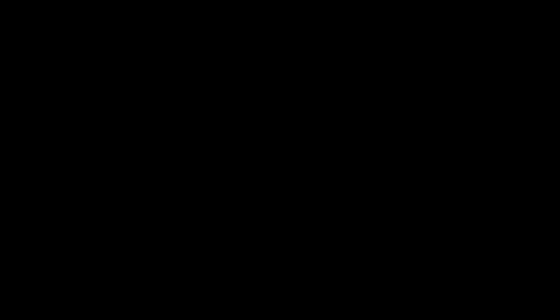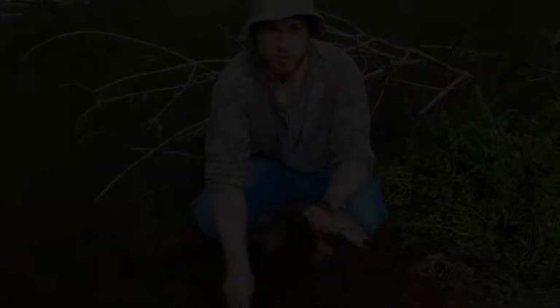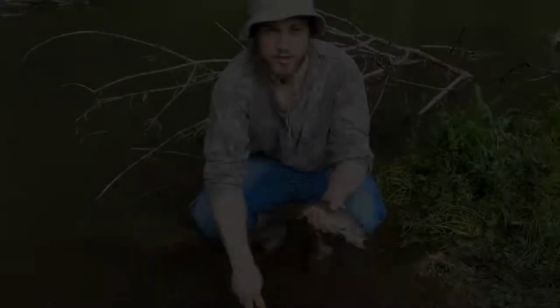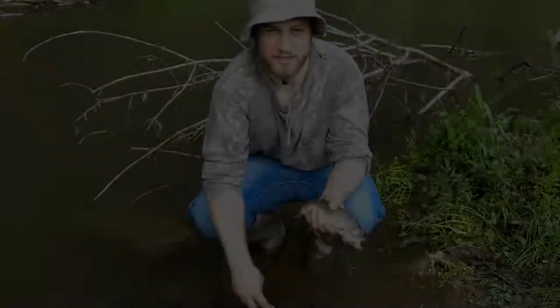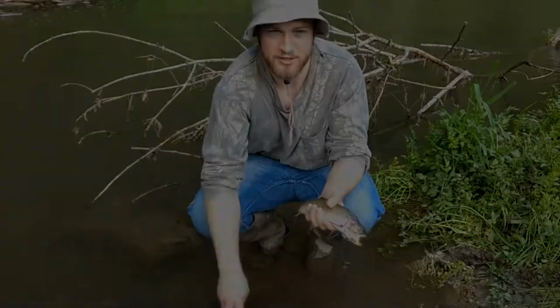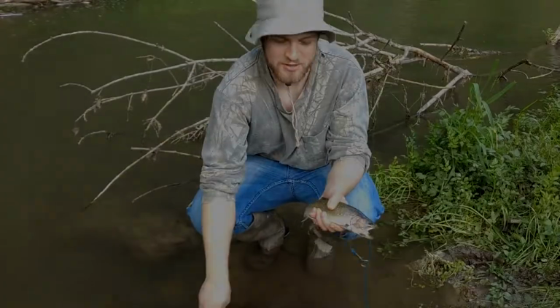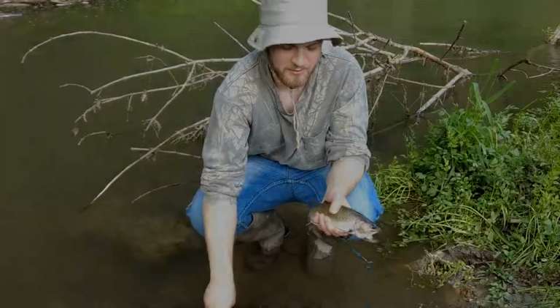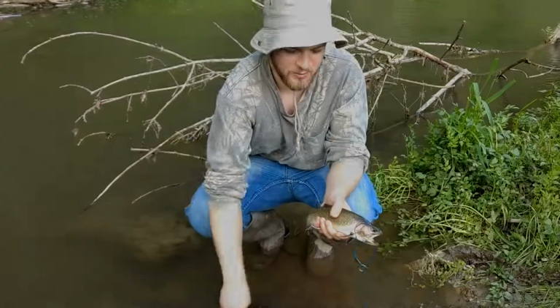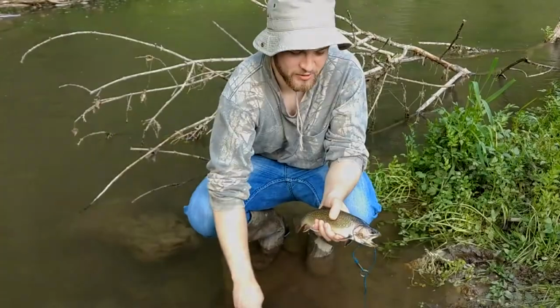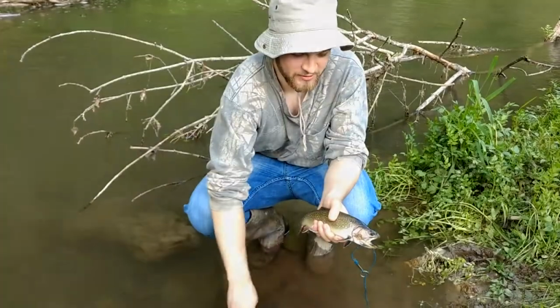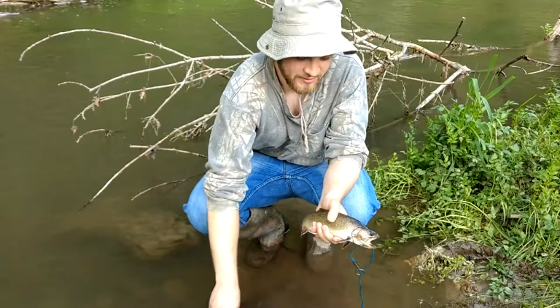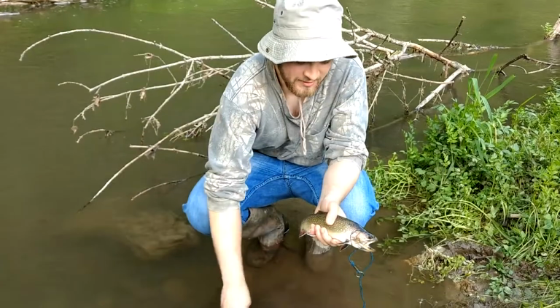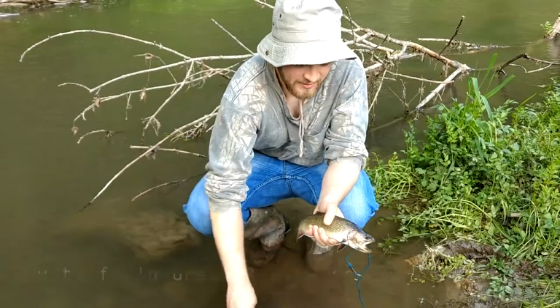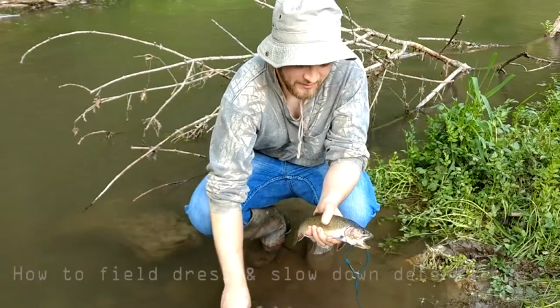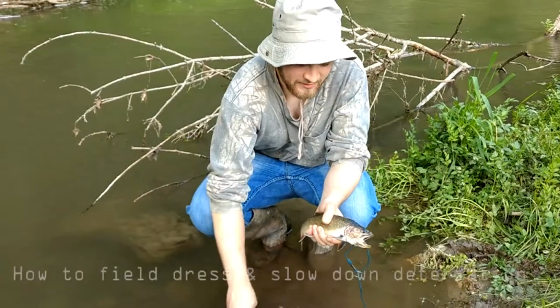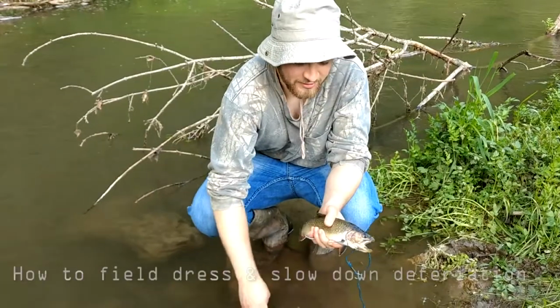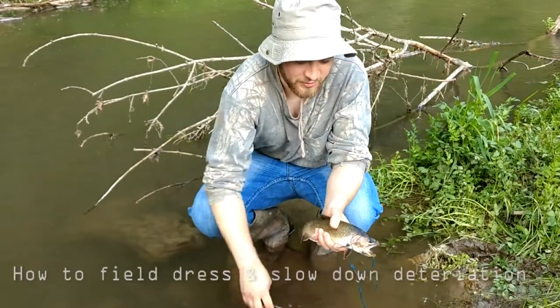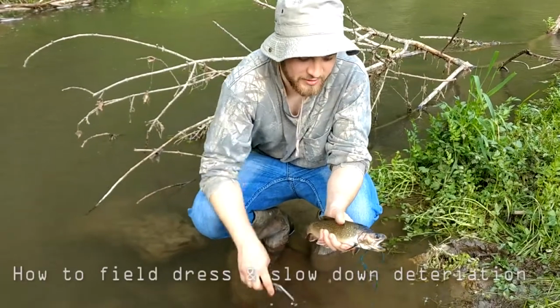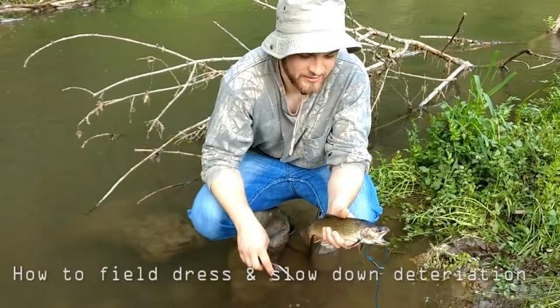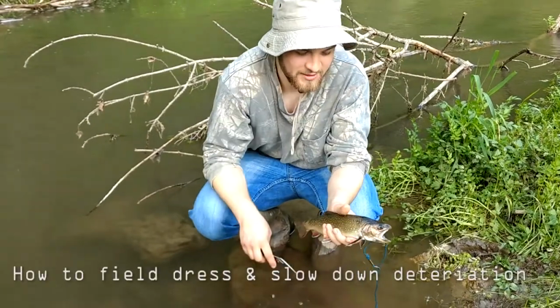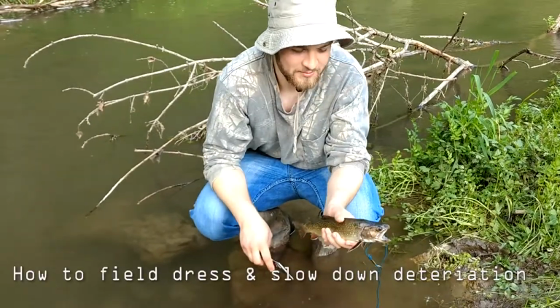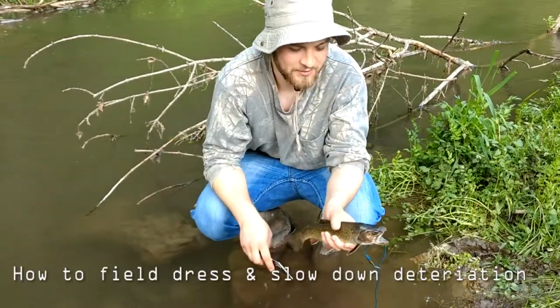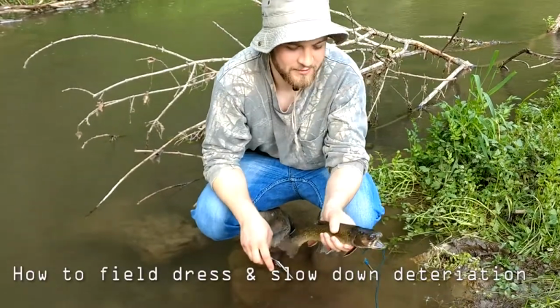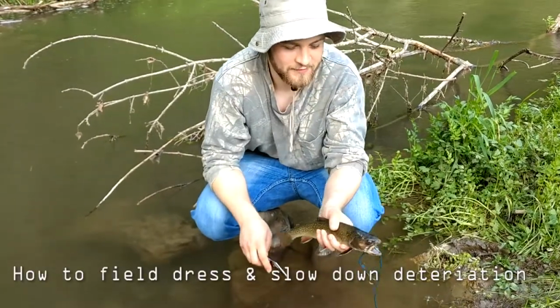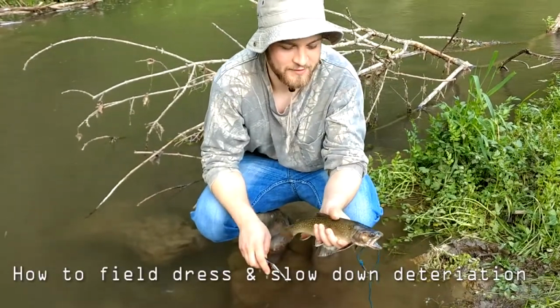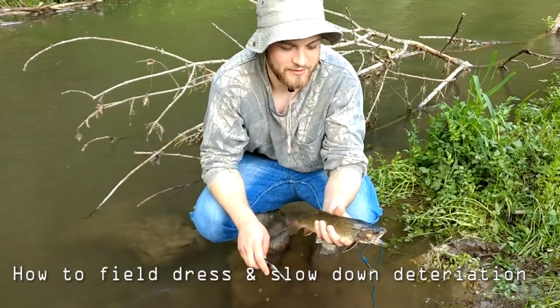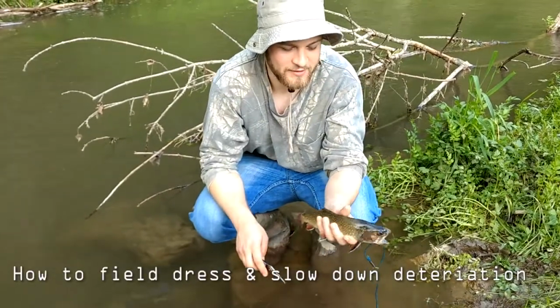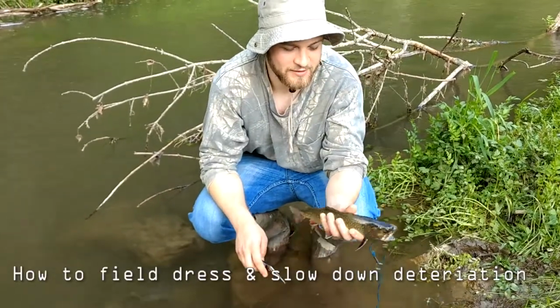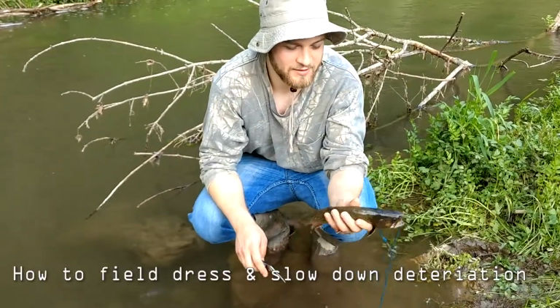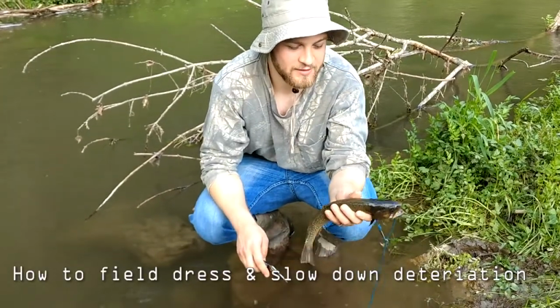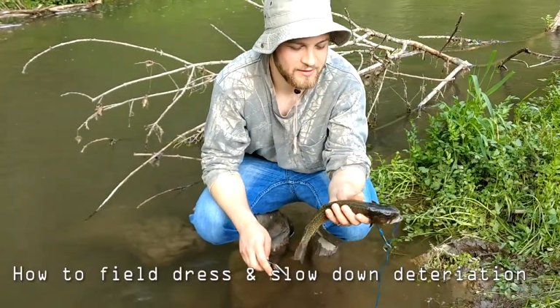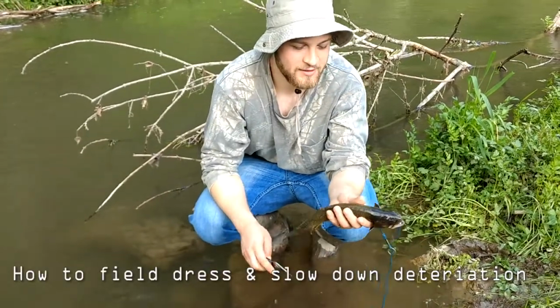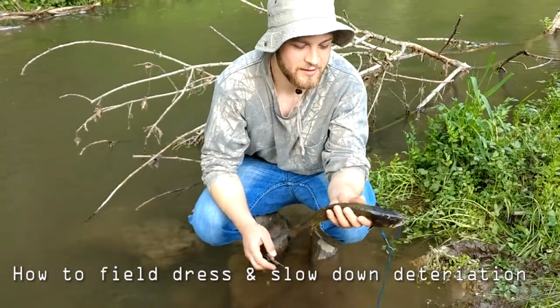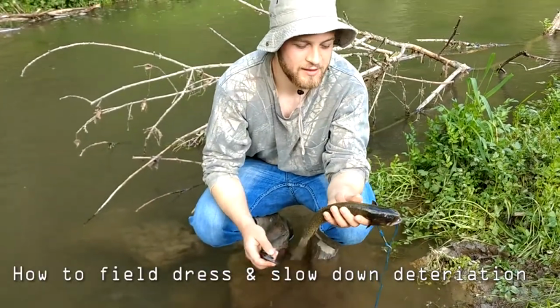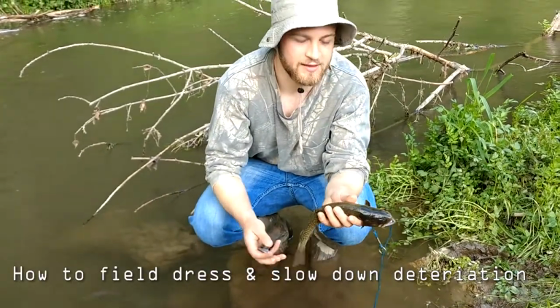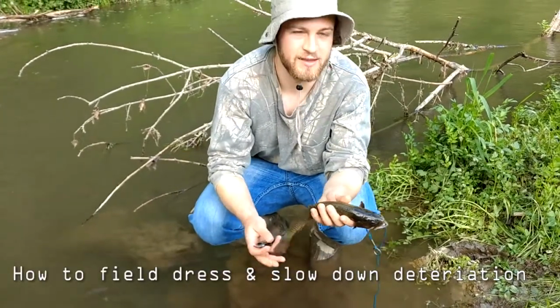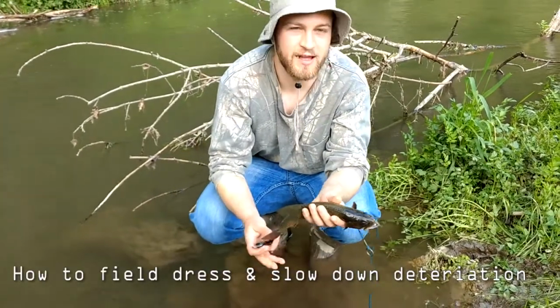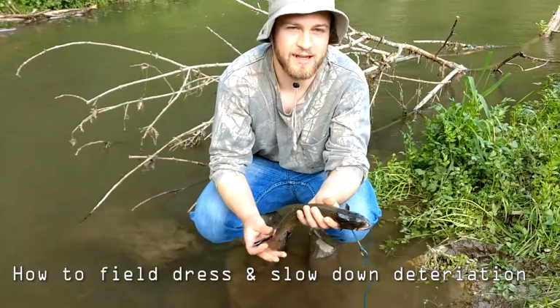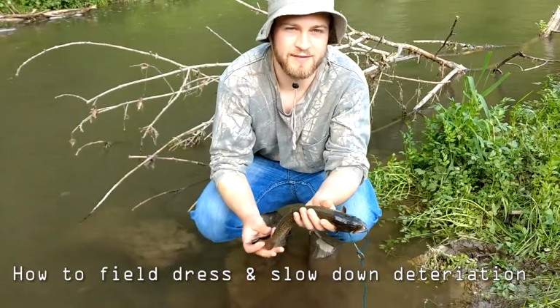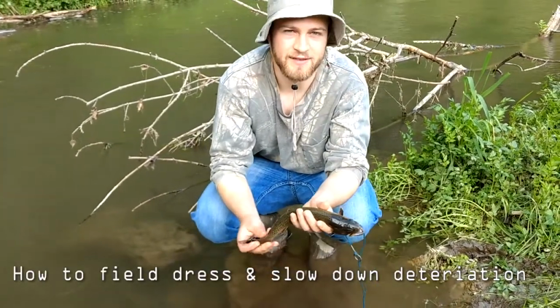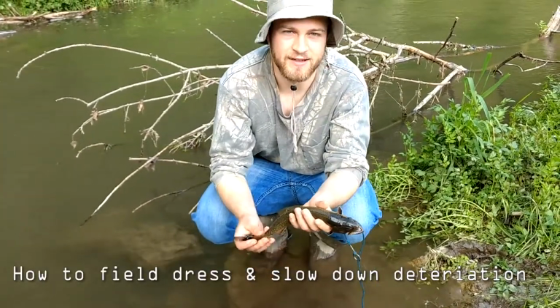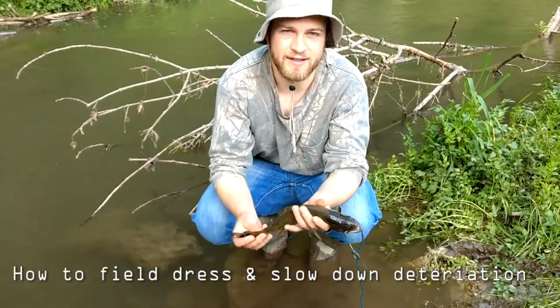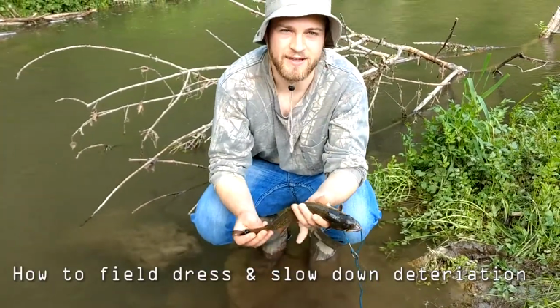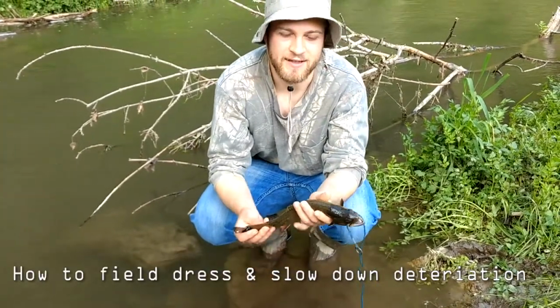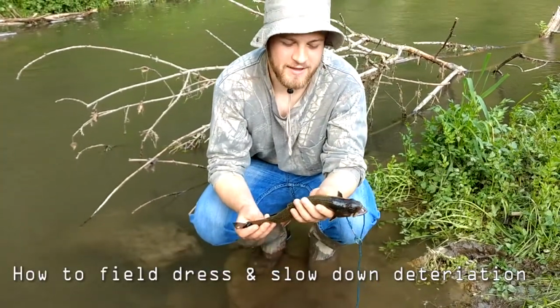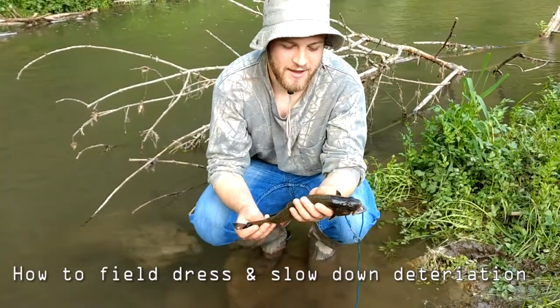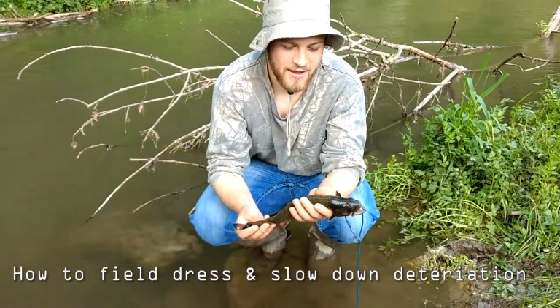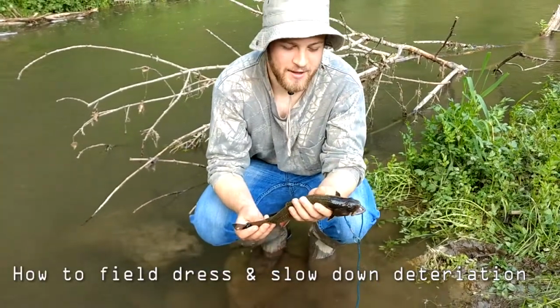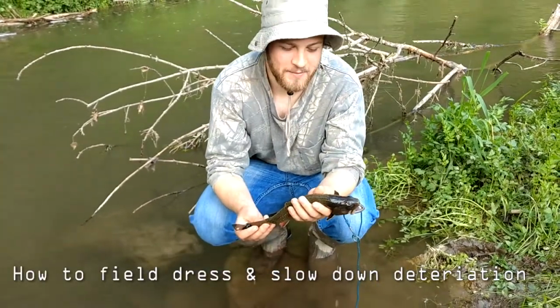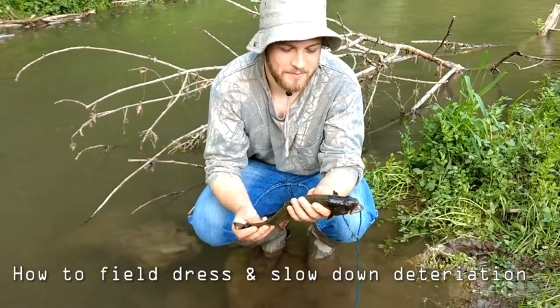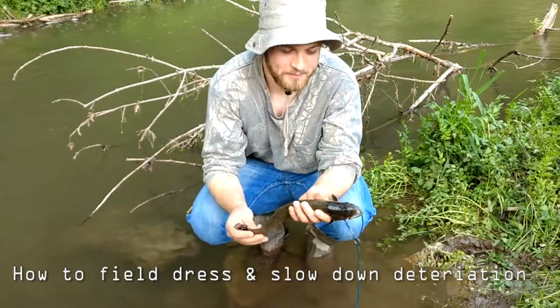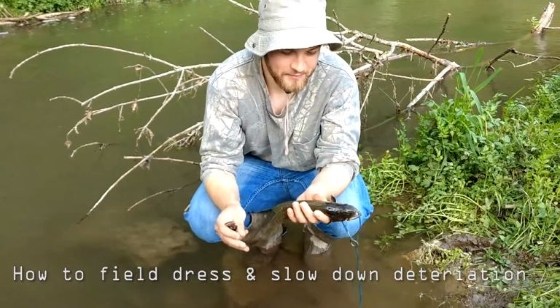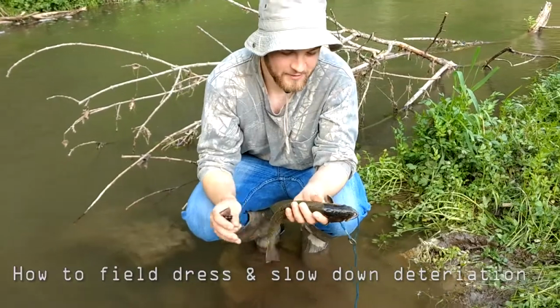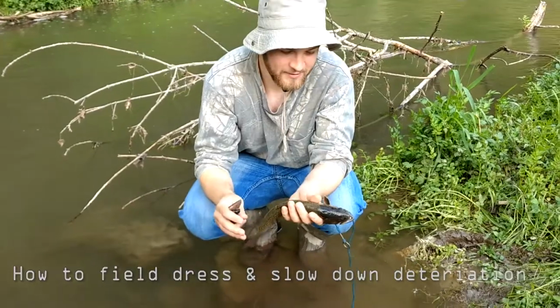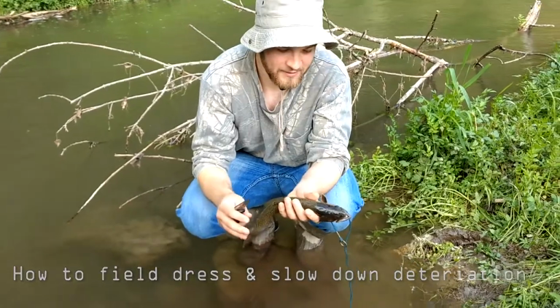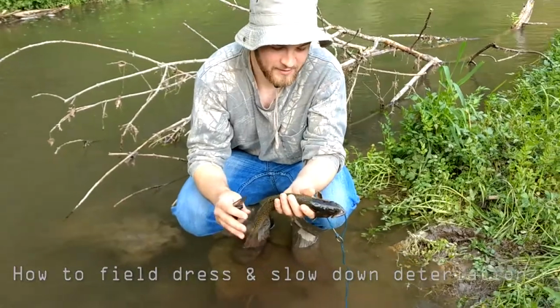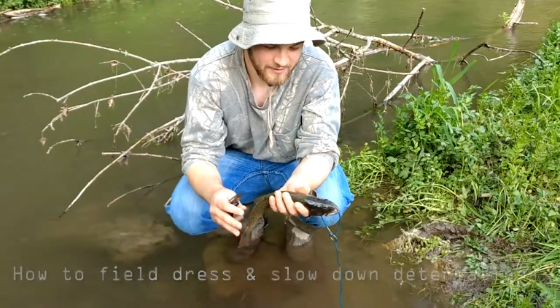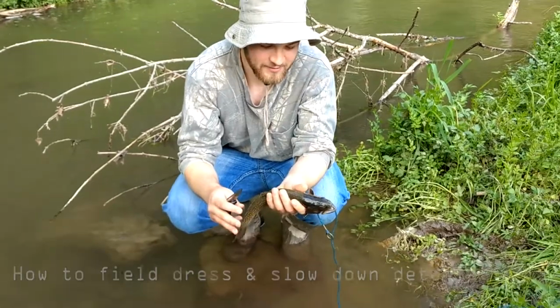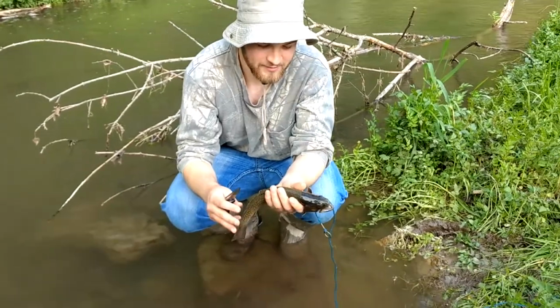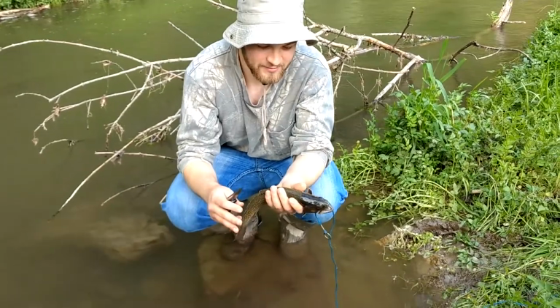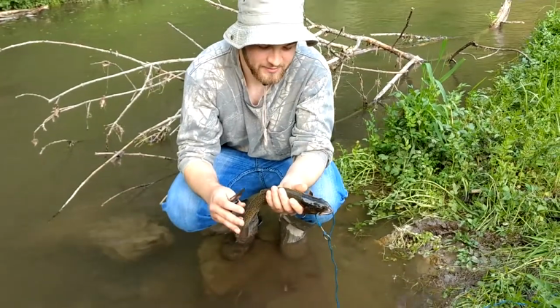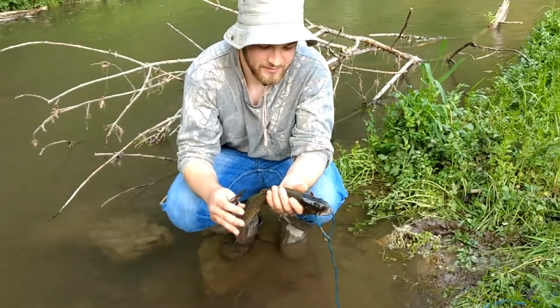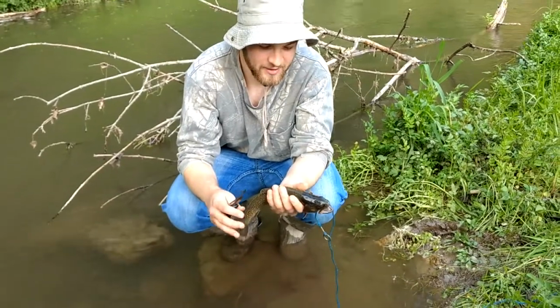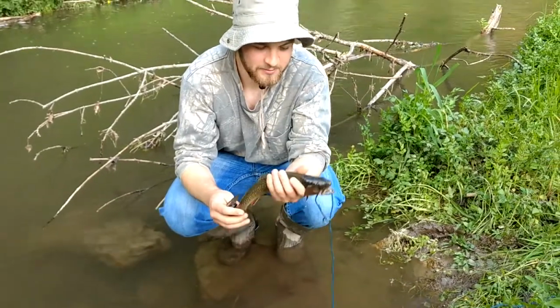Brady here, and we're going to show you how to keep a fish alive and nicely kept.